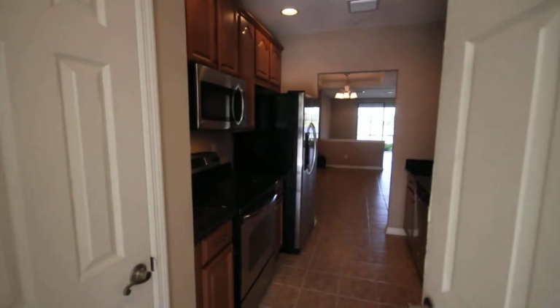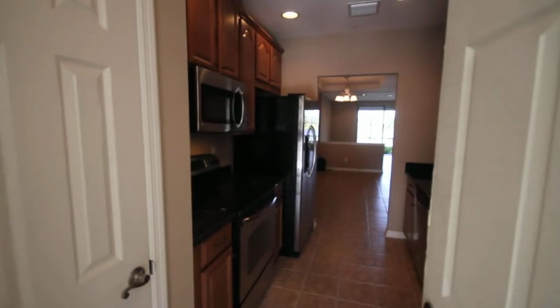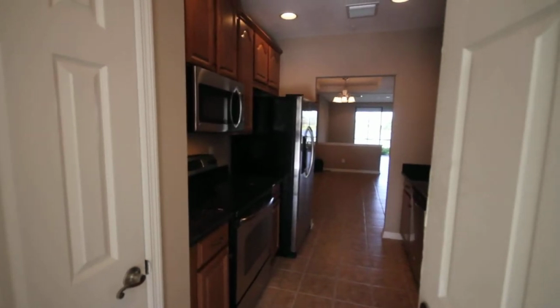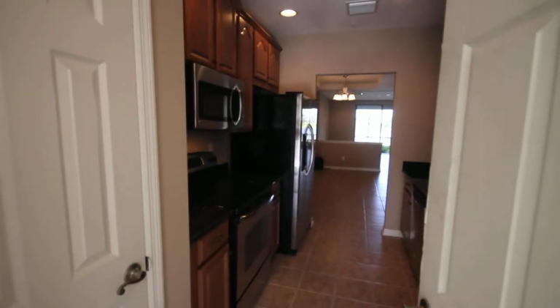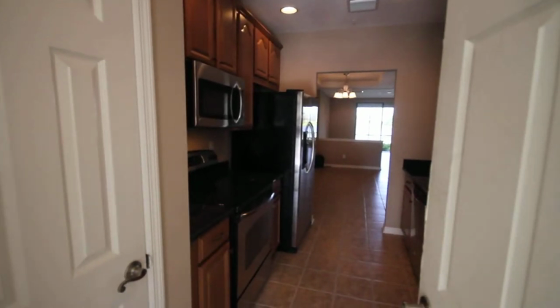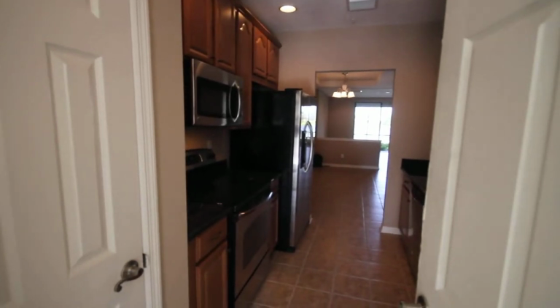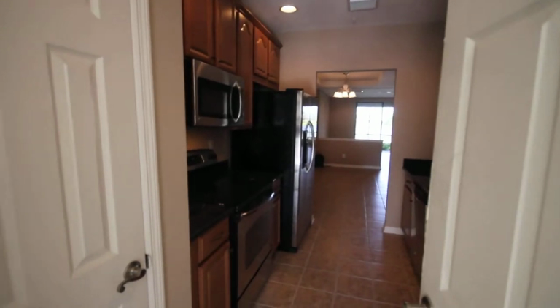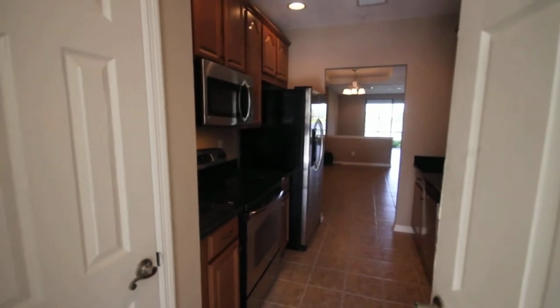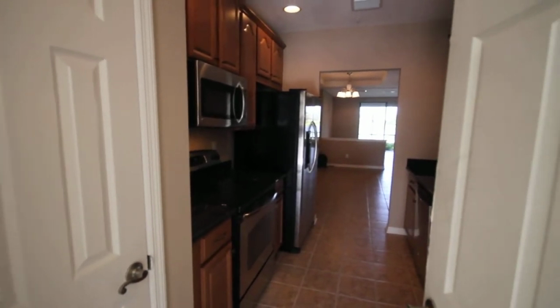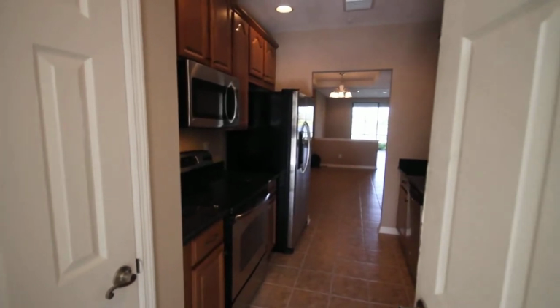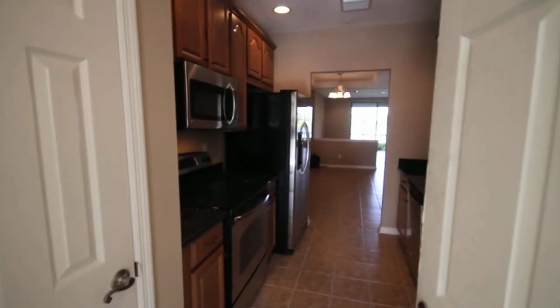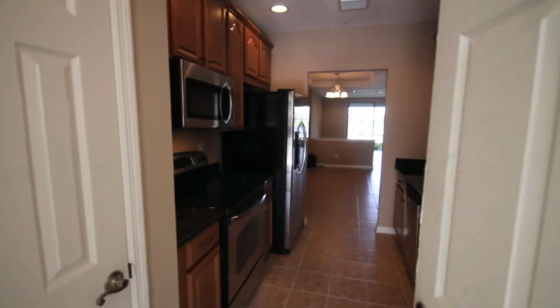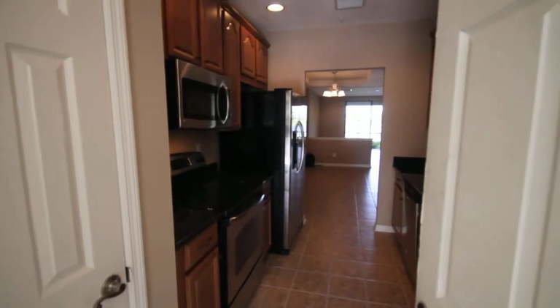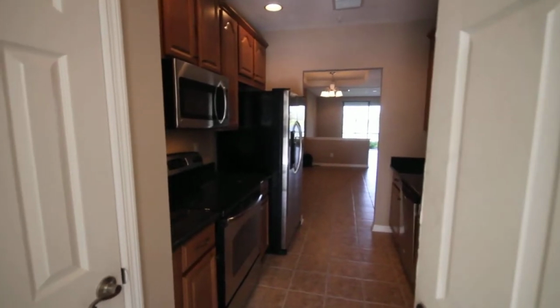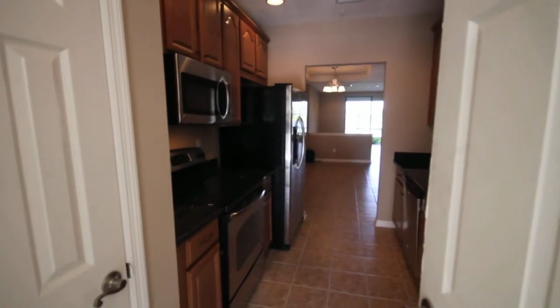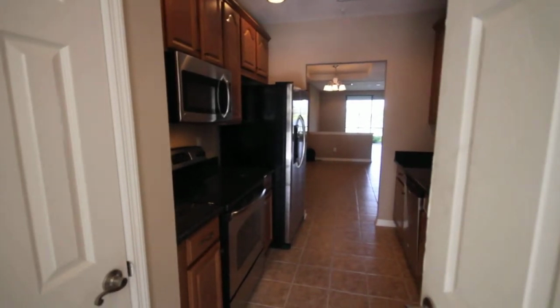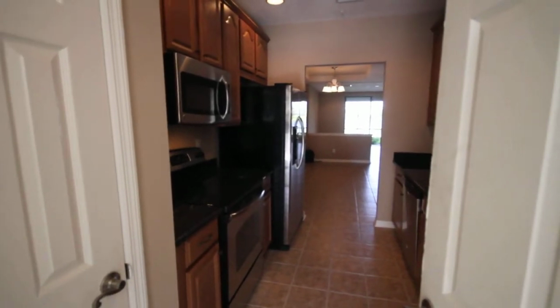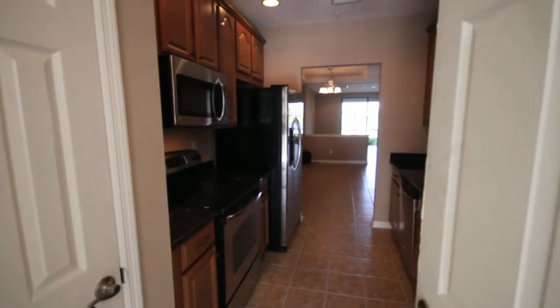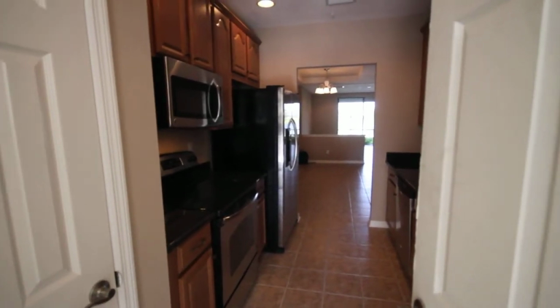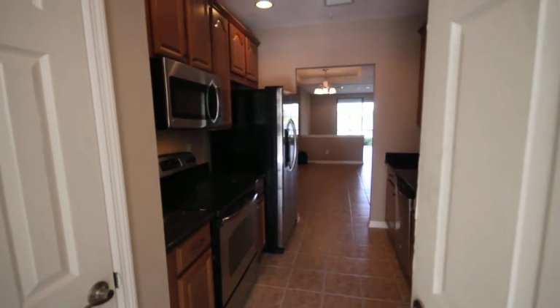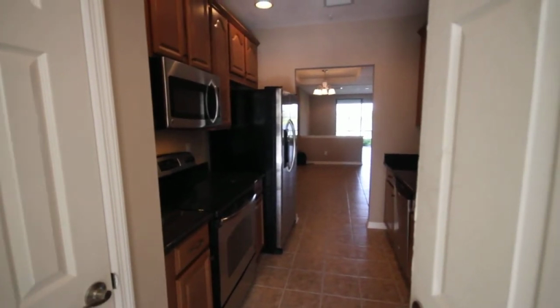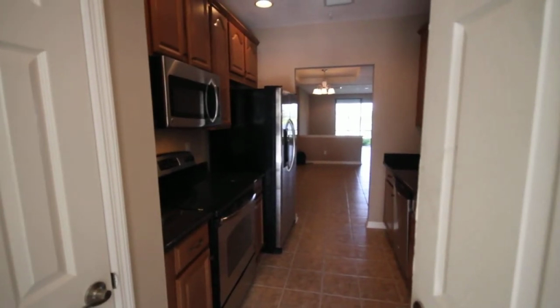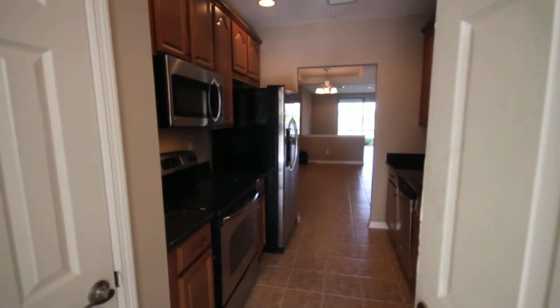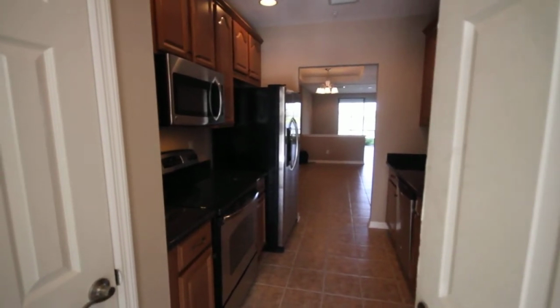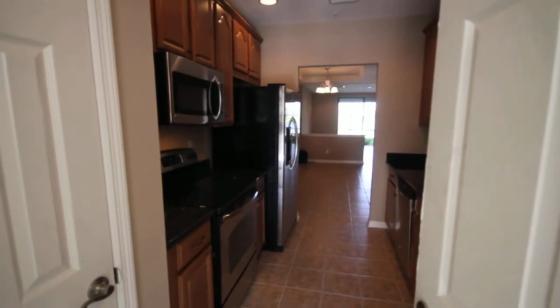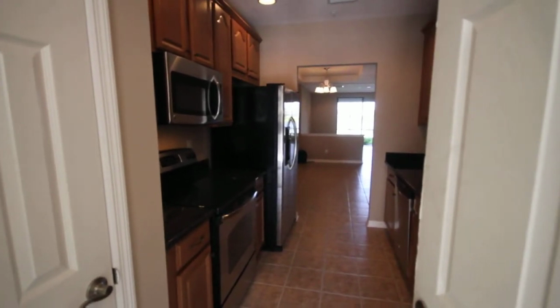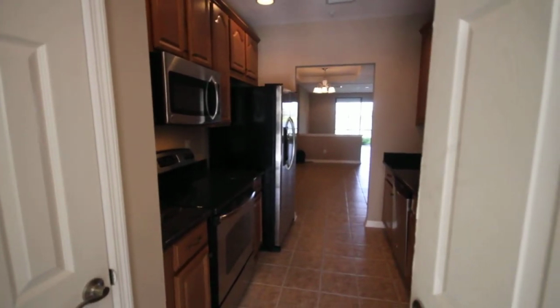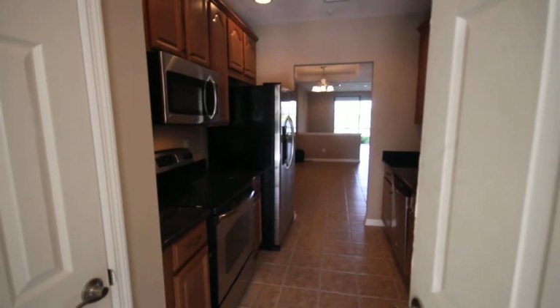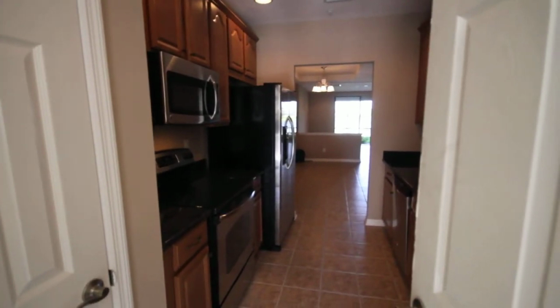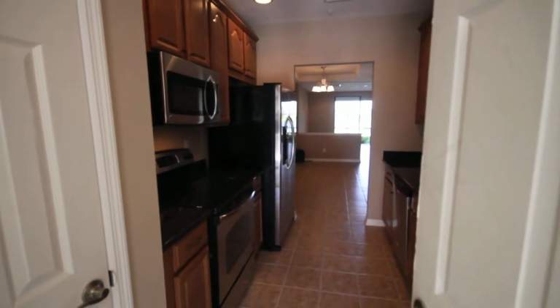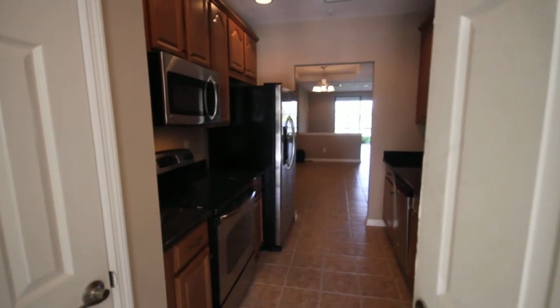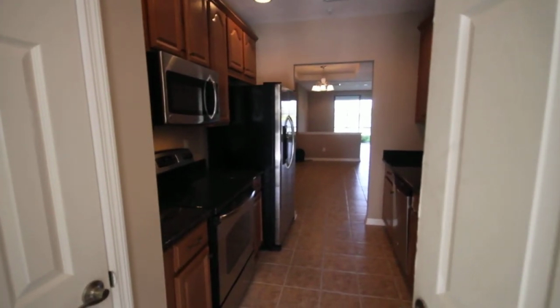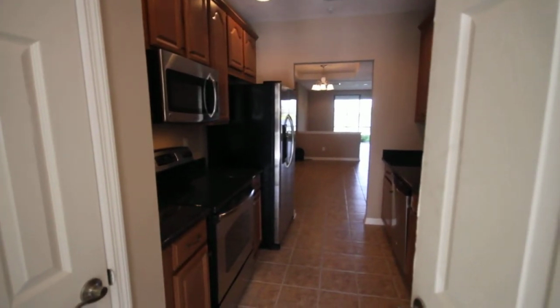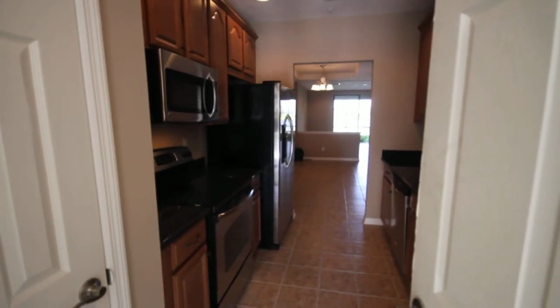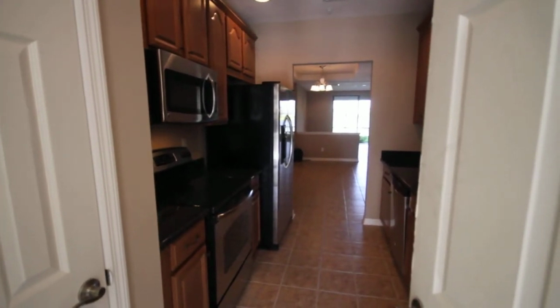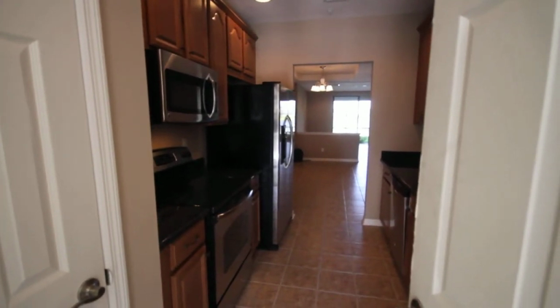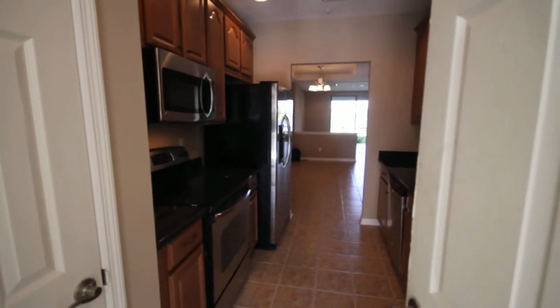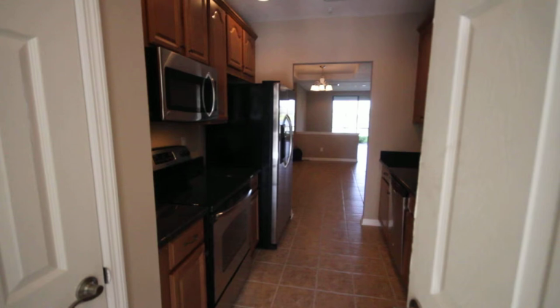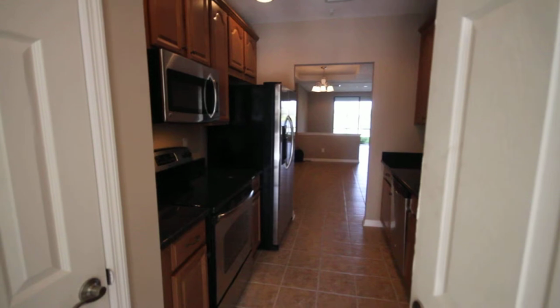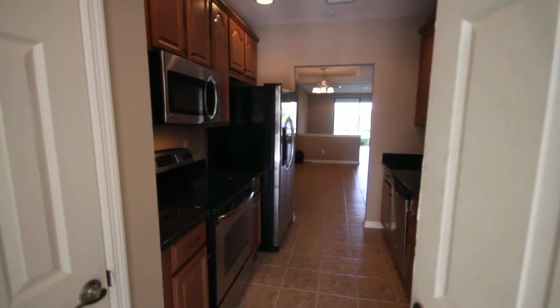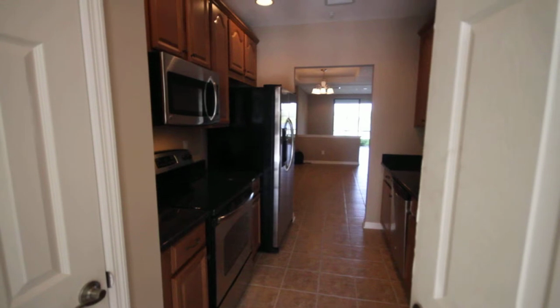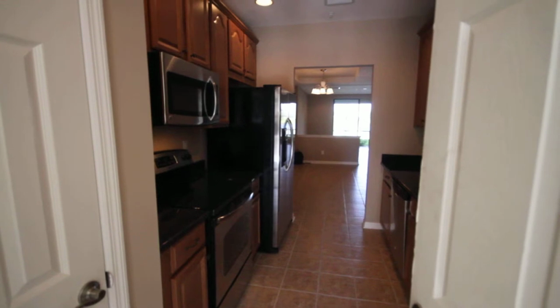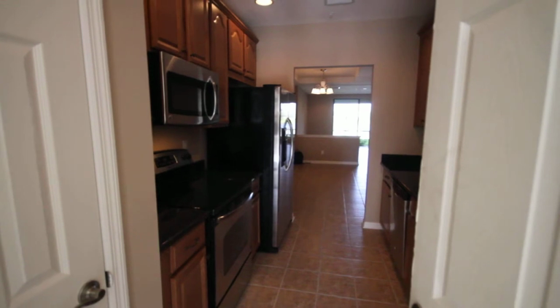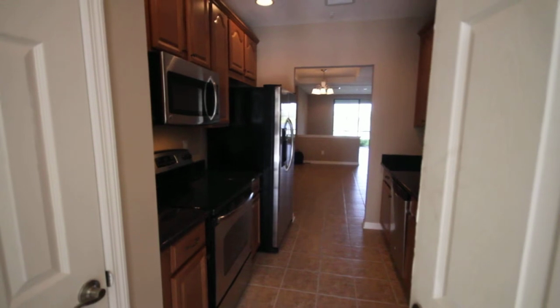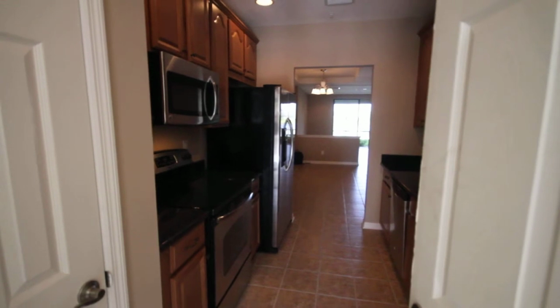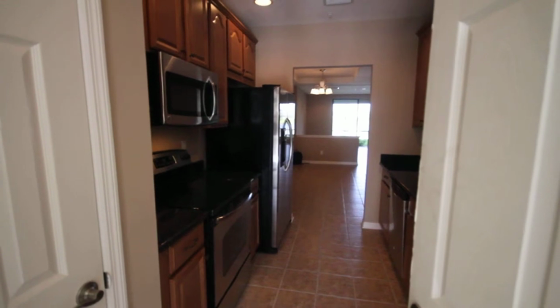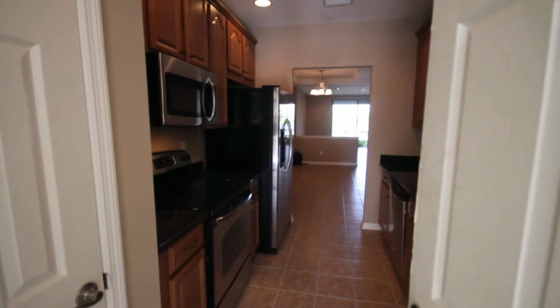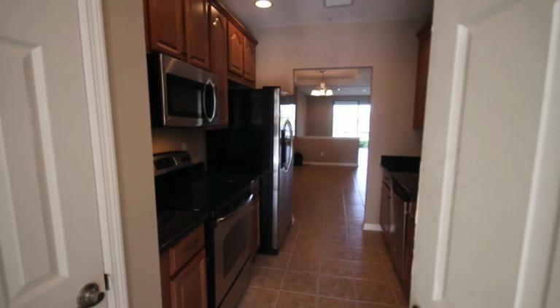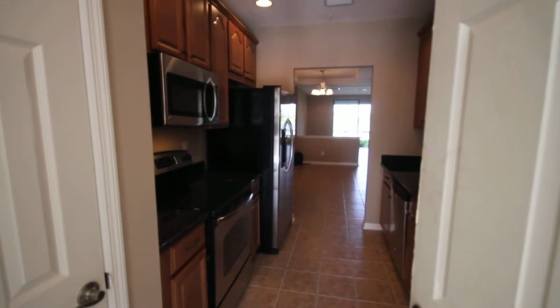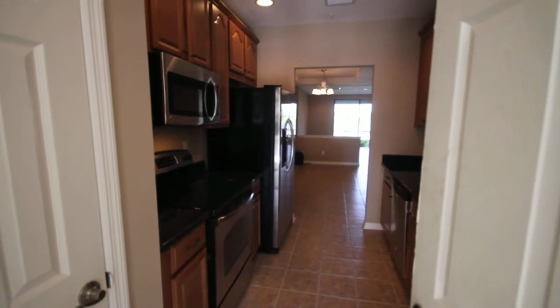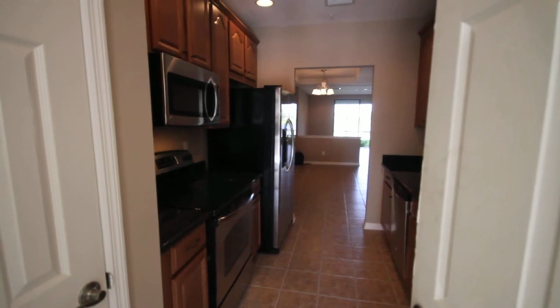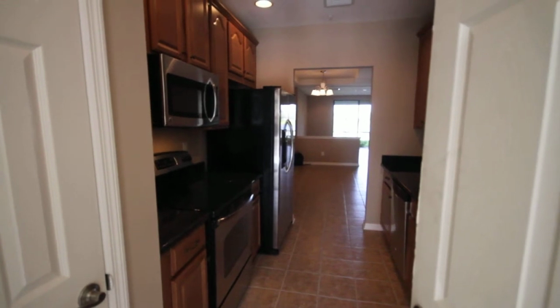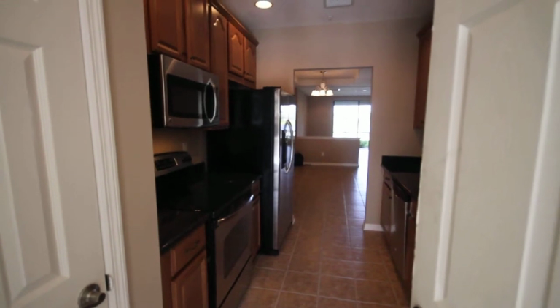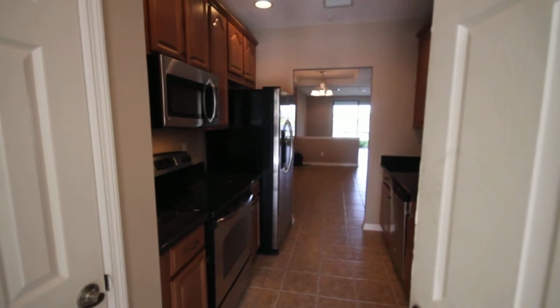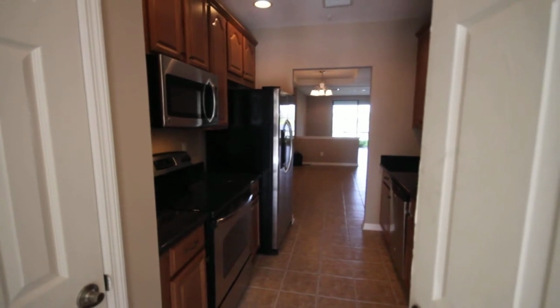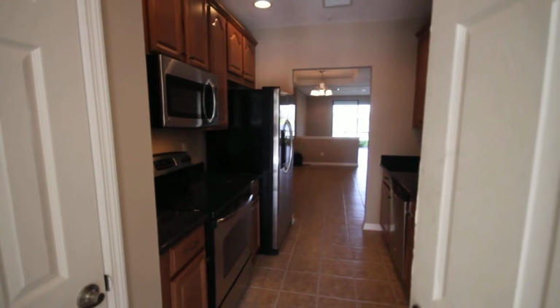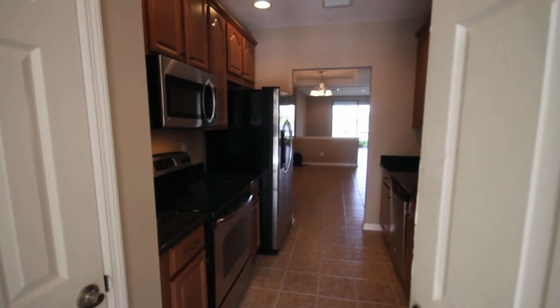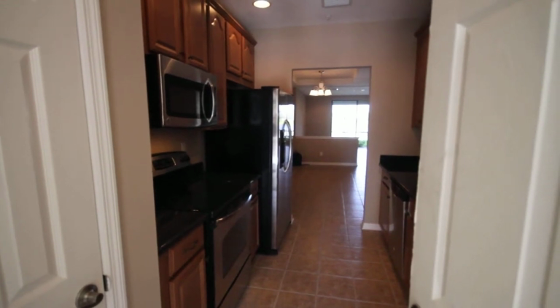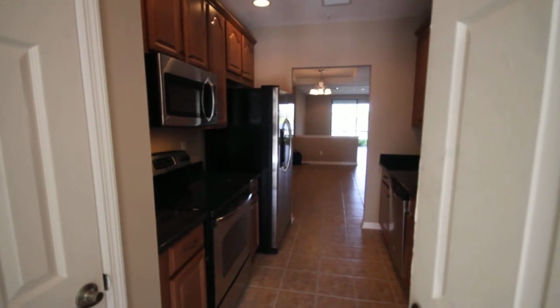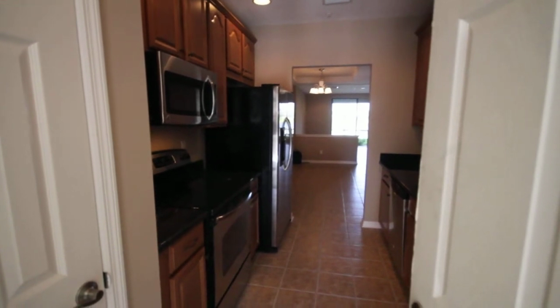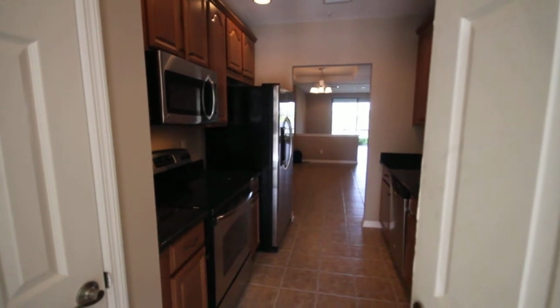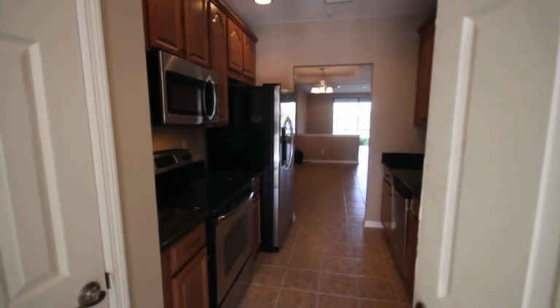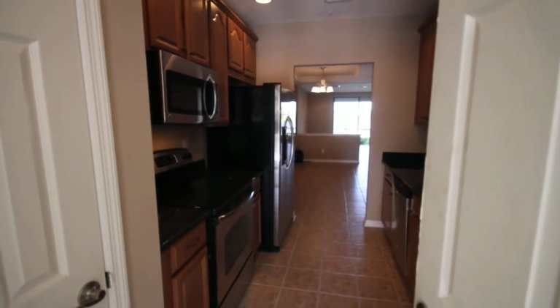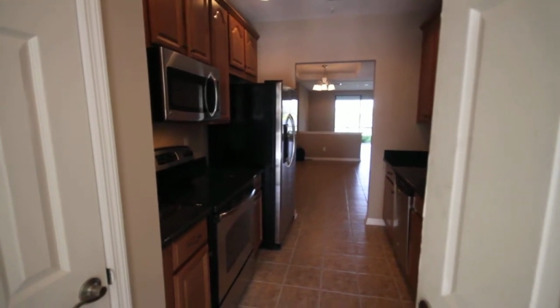Hey Vic, it's Frank Harris. I'm over here at Palmisilla Trace looking at a condo. It's a three bedroom, two and a half baths, 1,634 square feet under air.